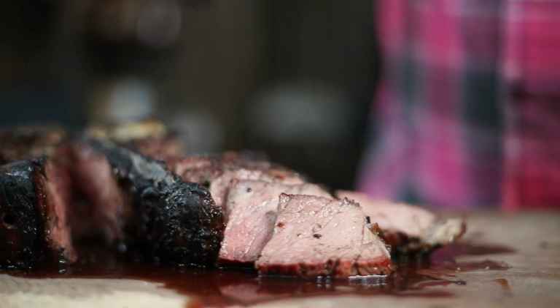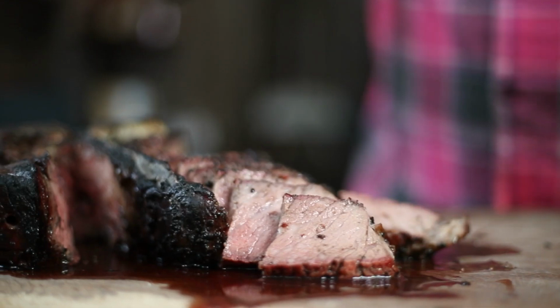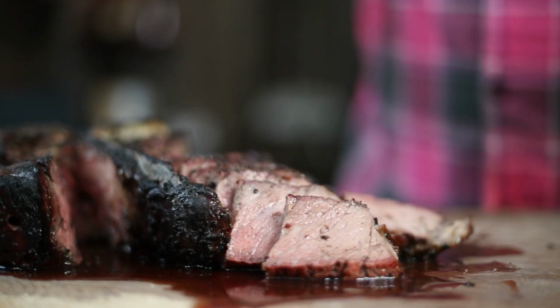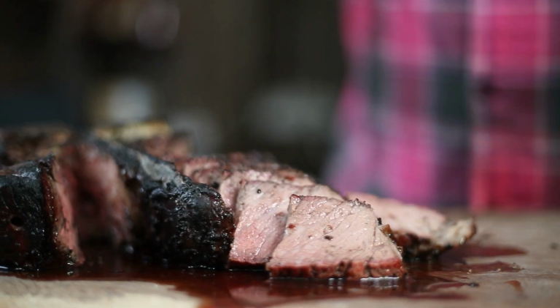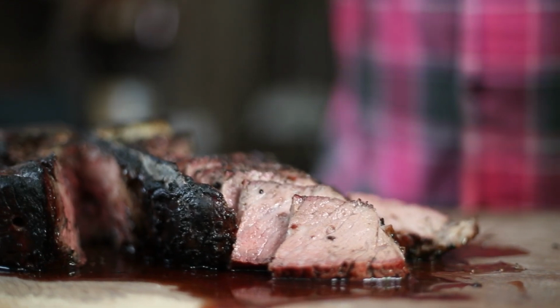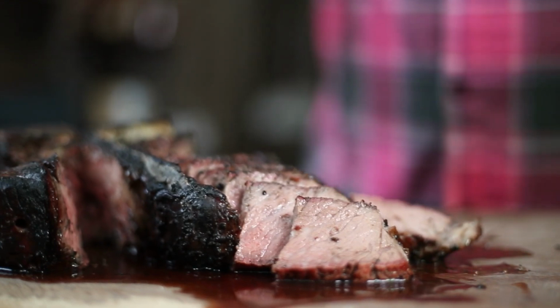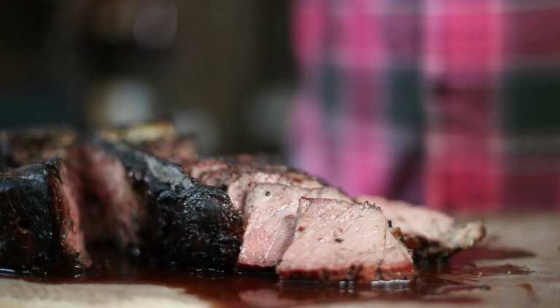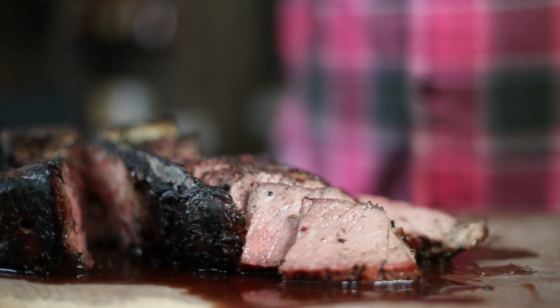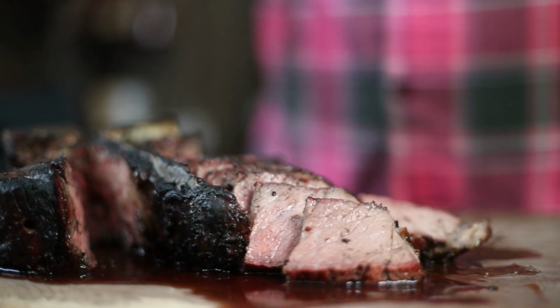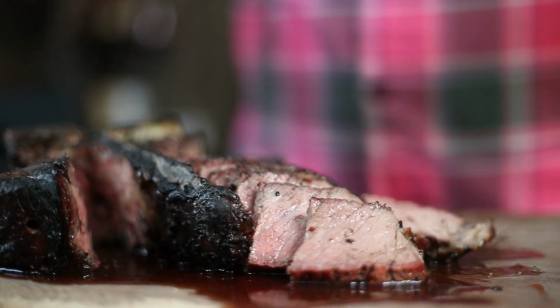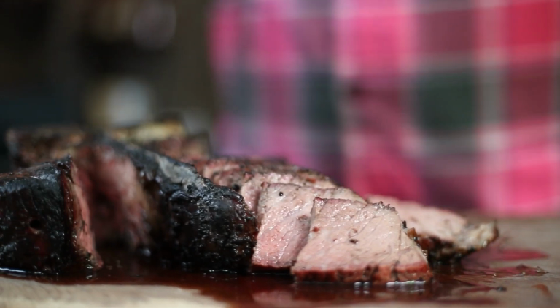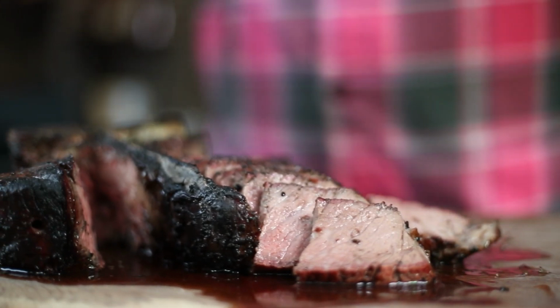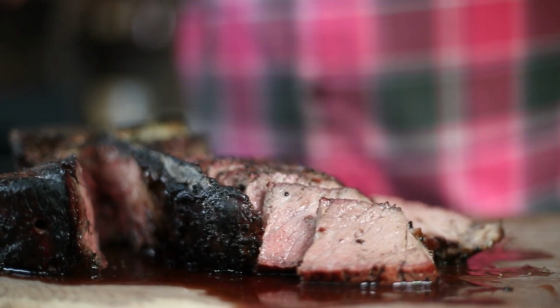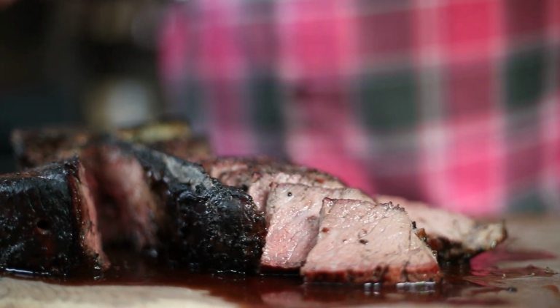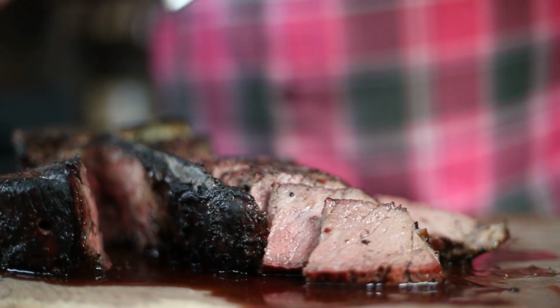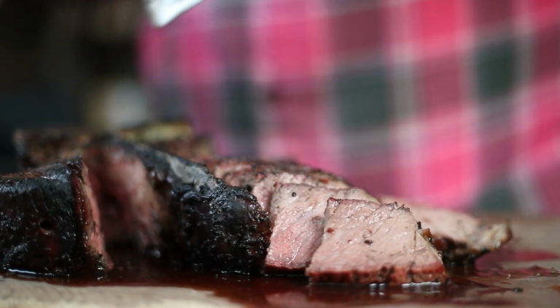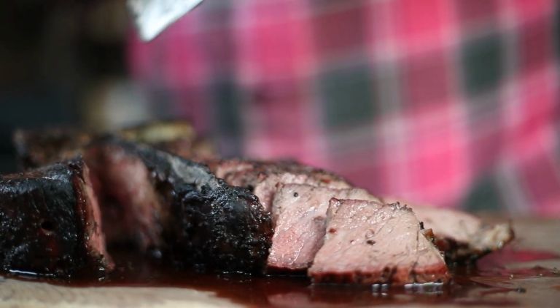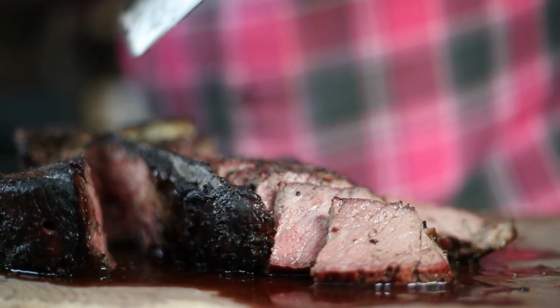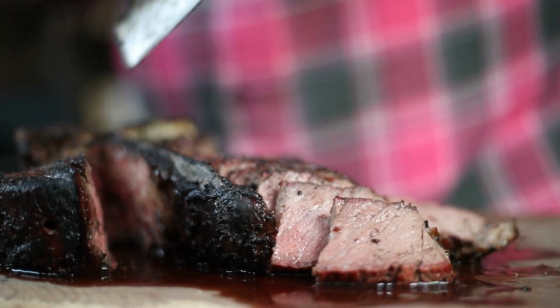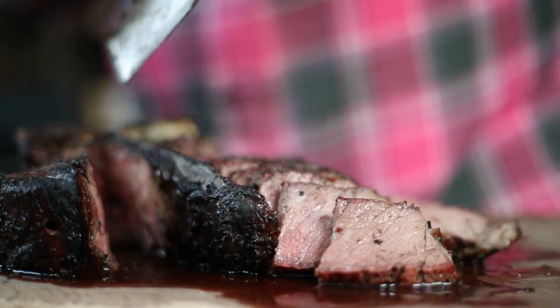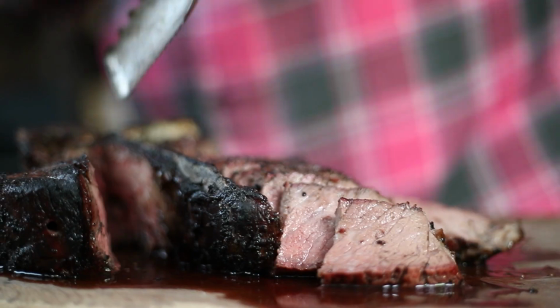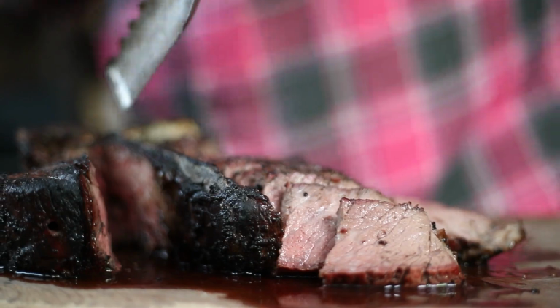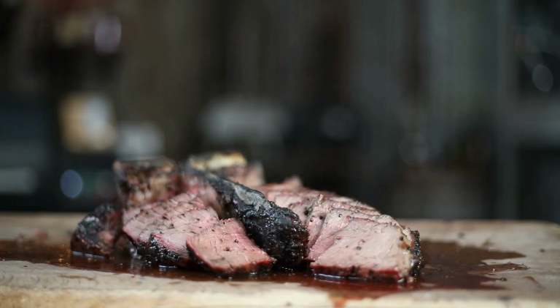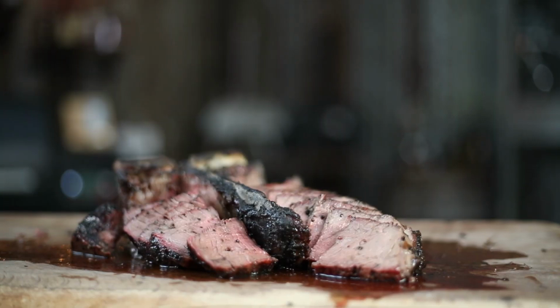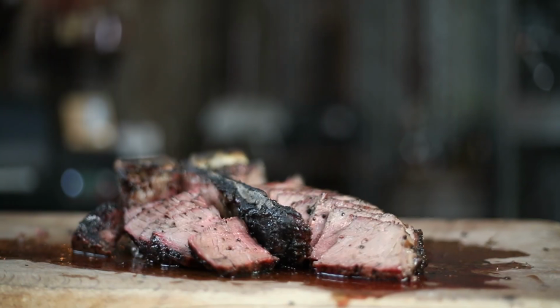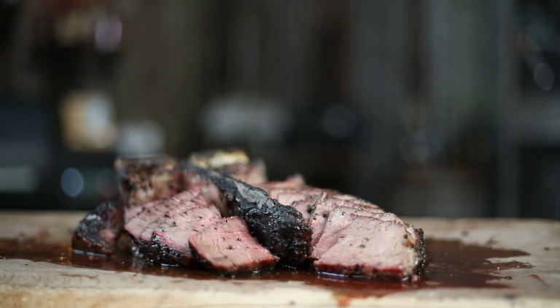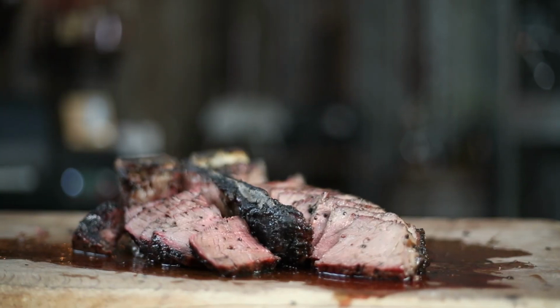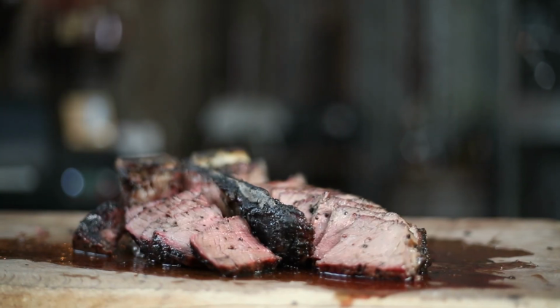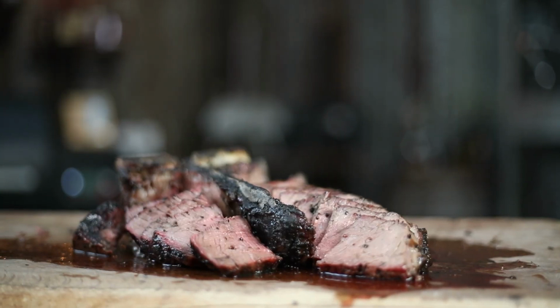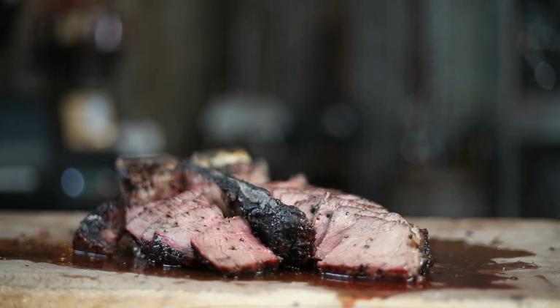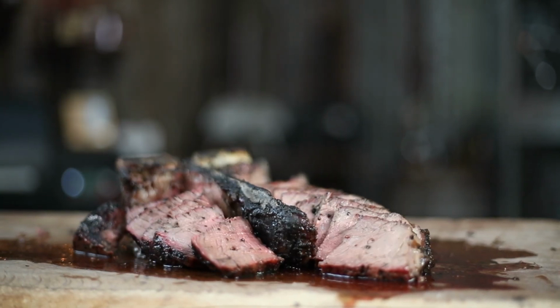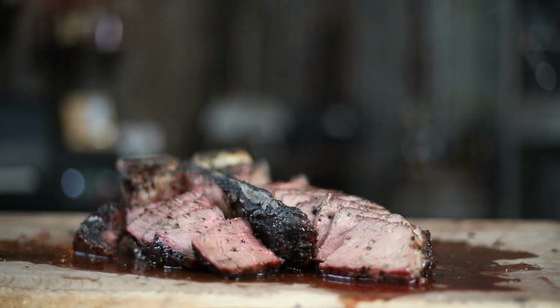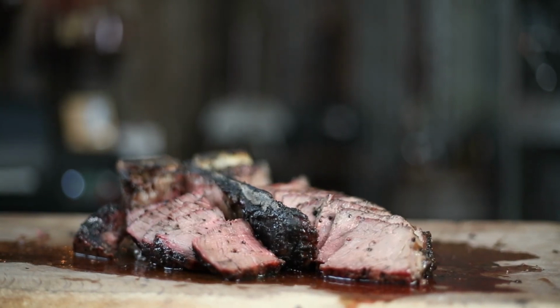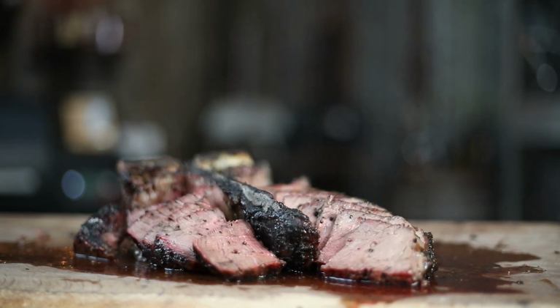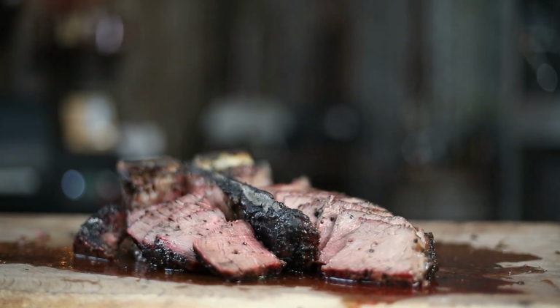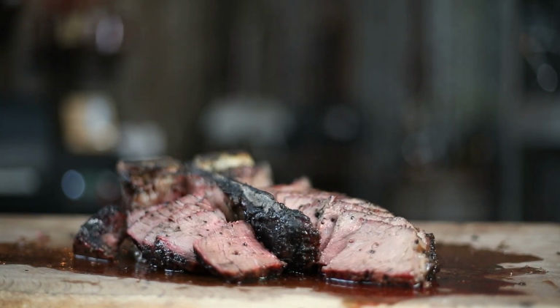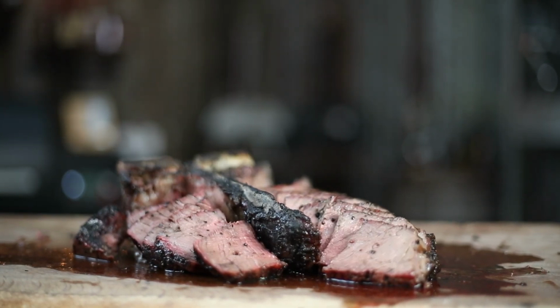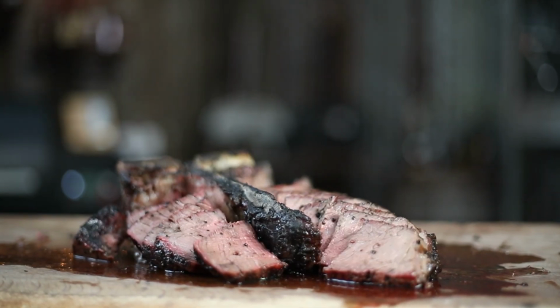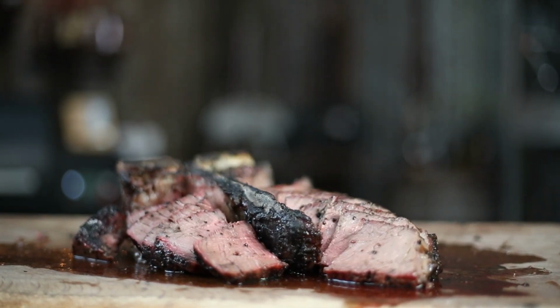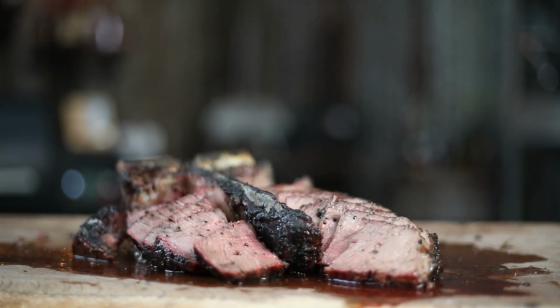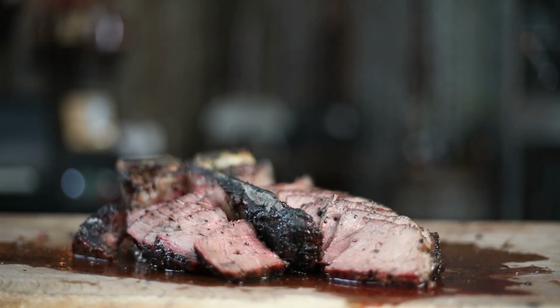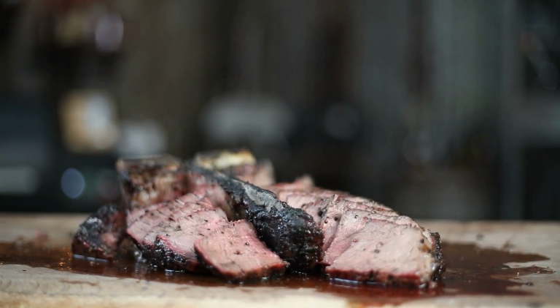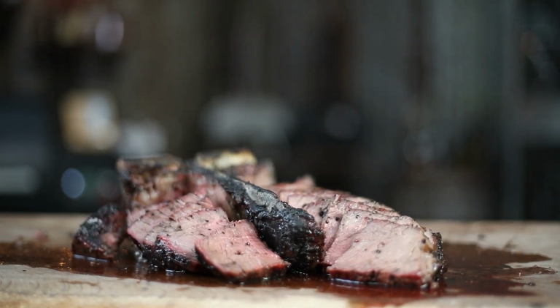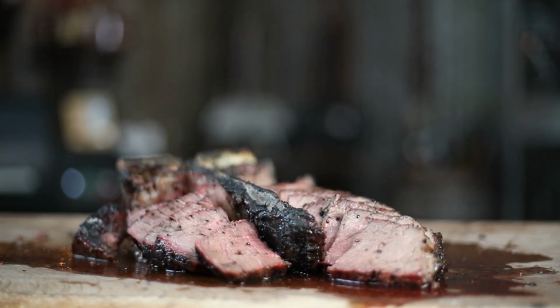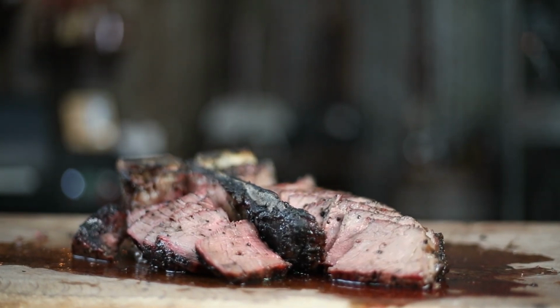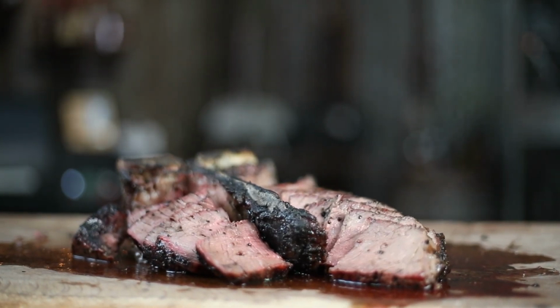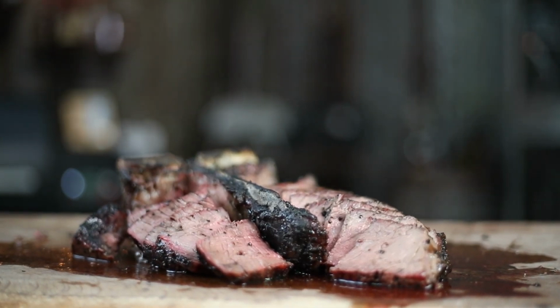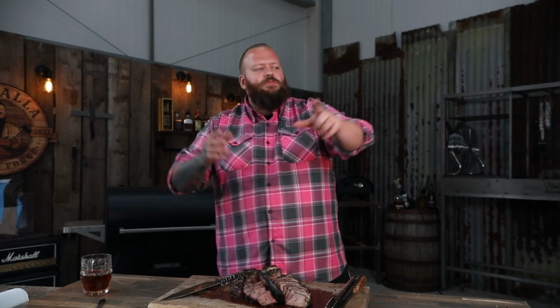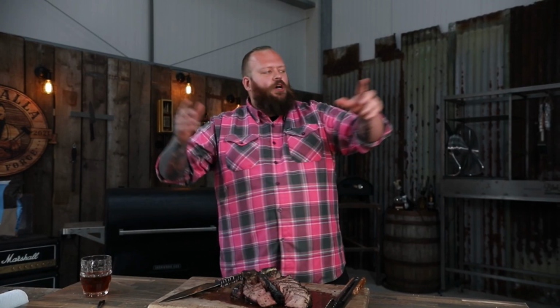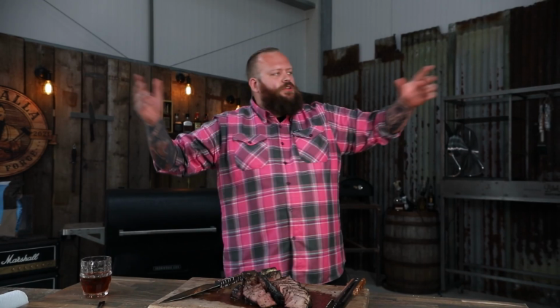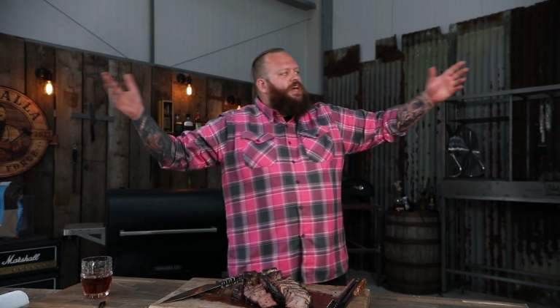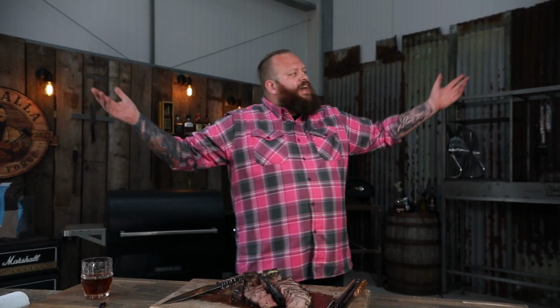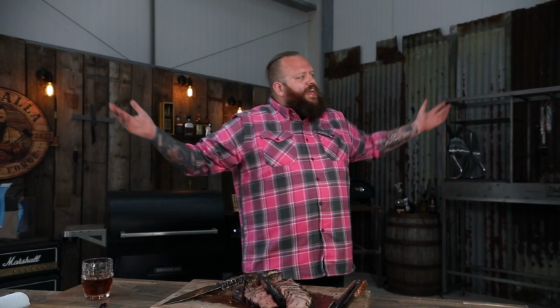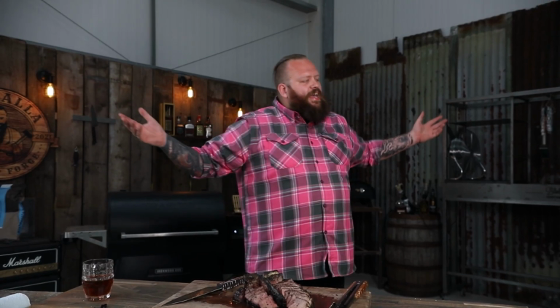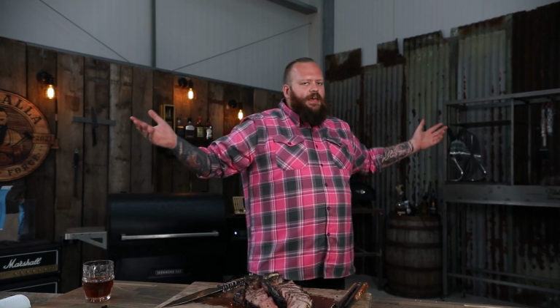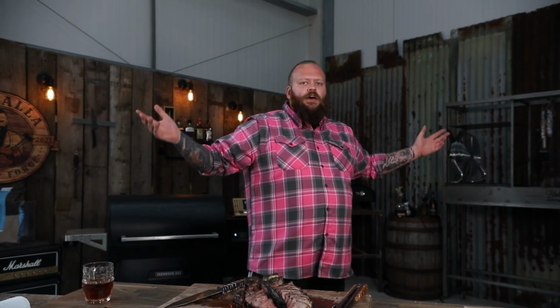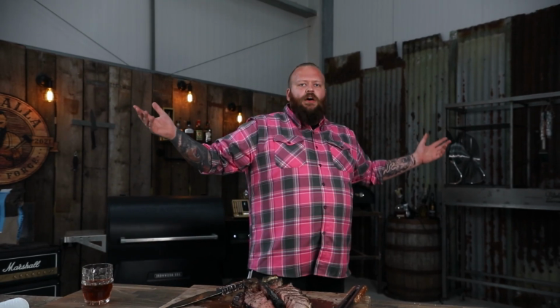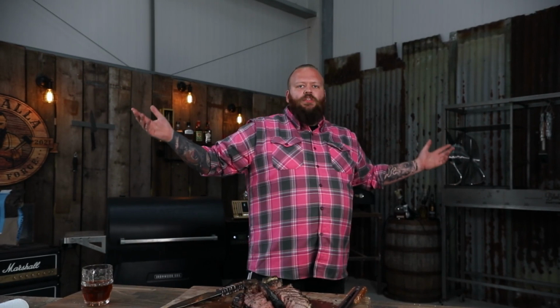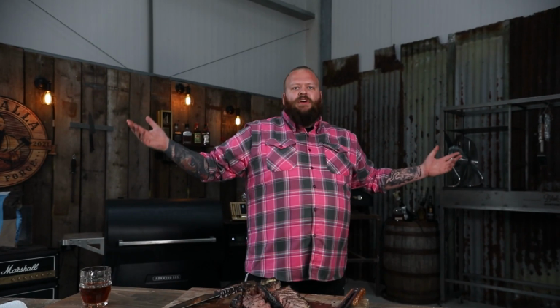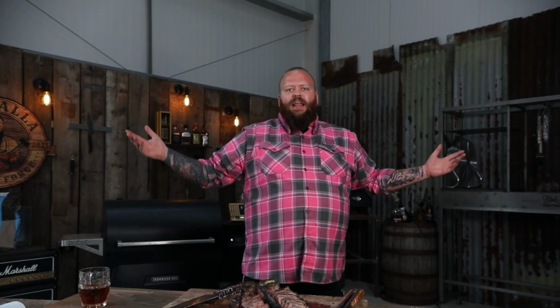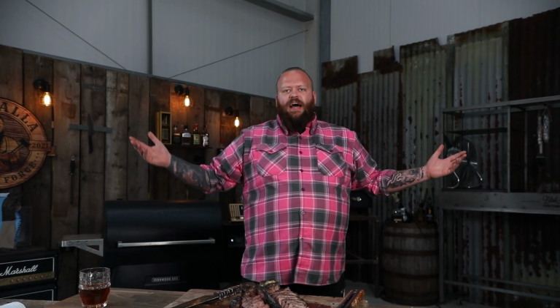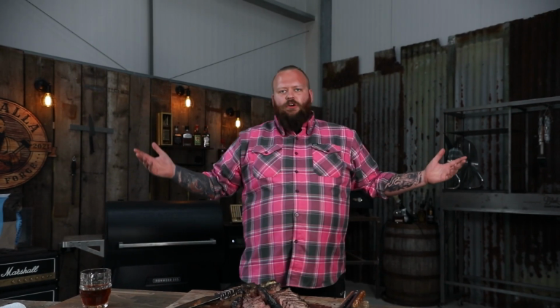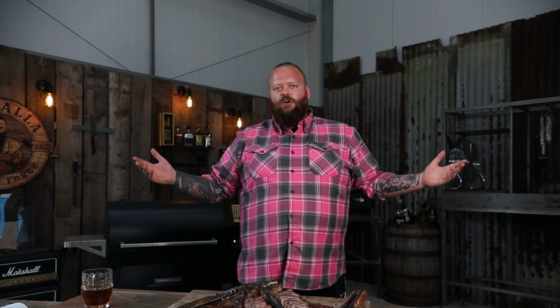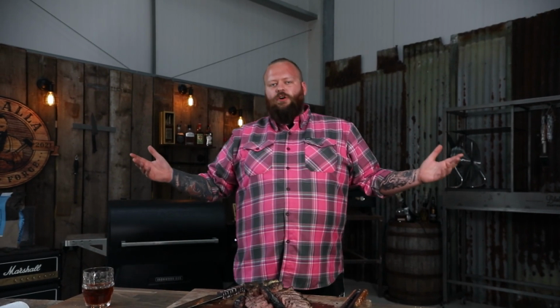Thank you so much for watching. Subscribe if you are new here — we make videos like this every single week. Can't wait to see you on the next episode here at the Valhalla Grill.